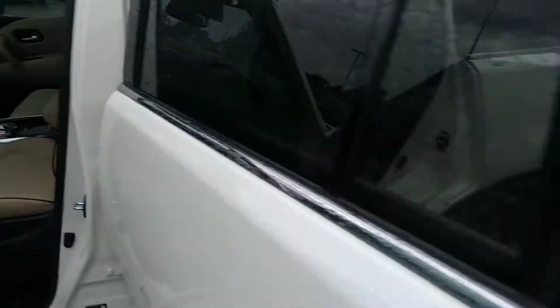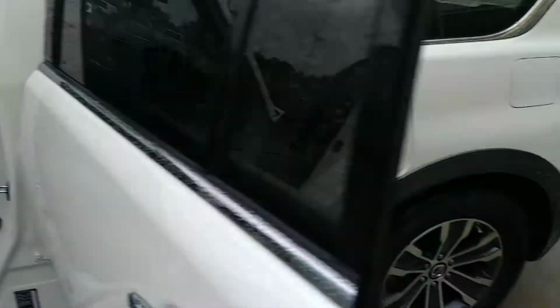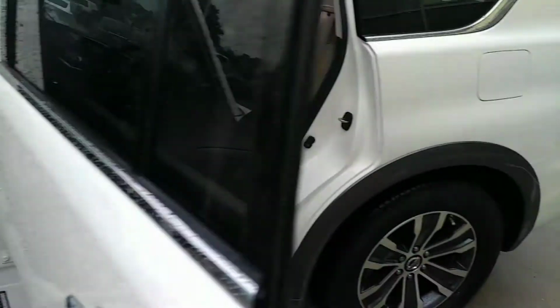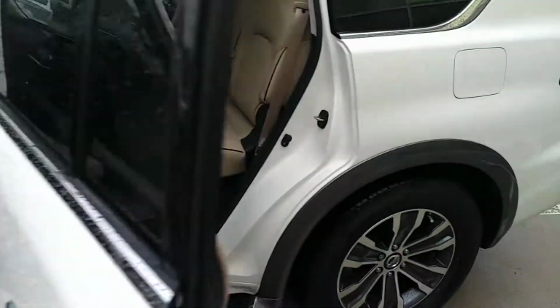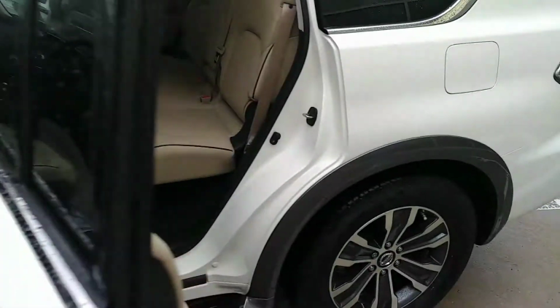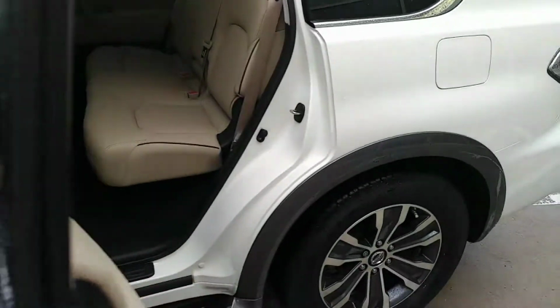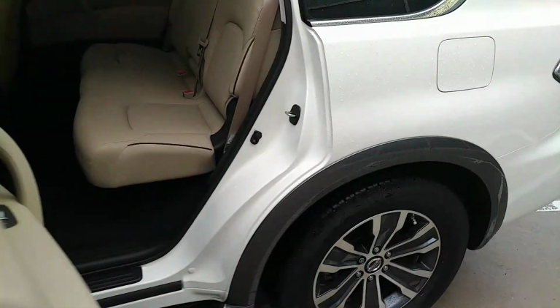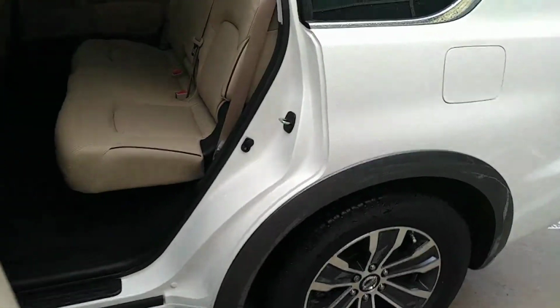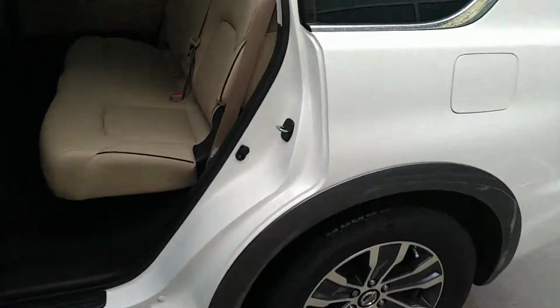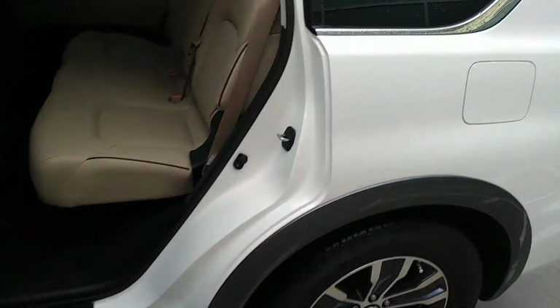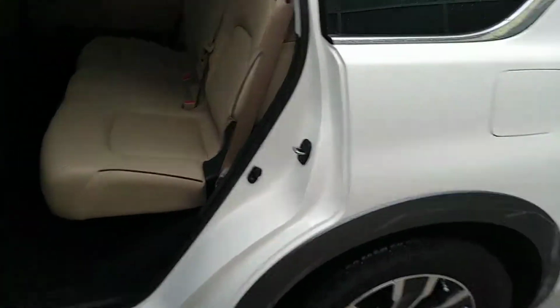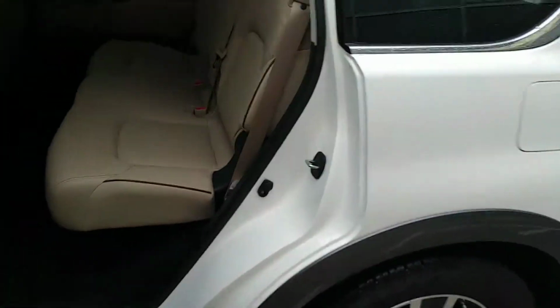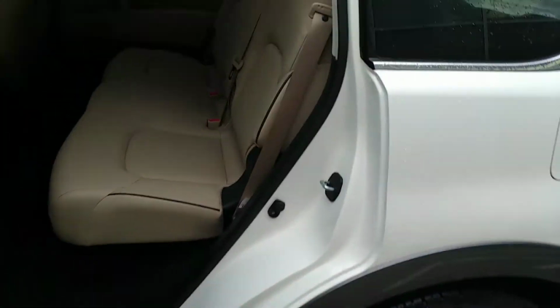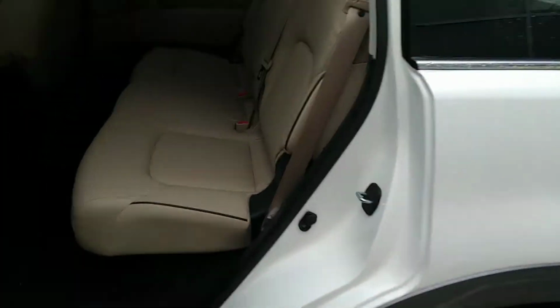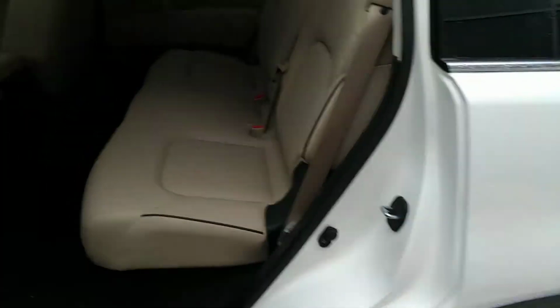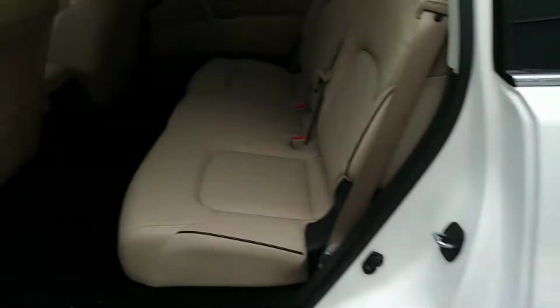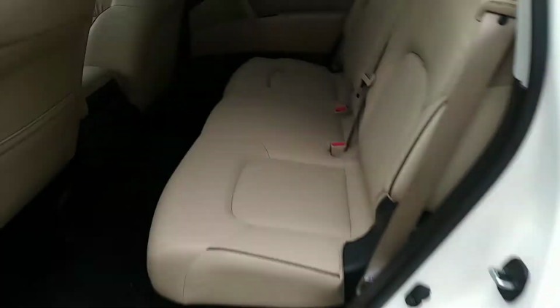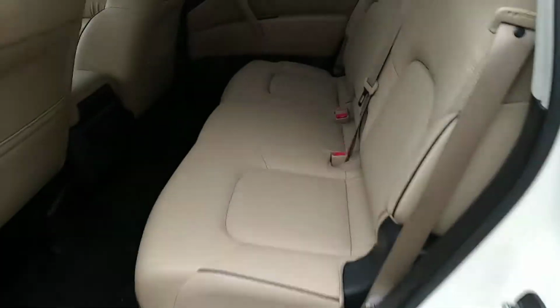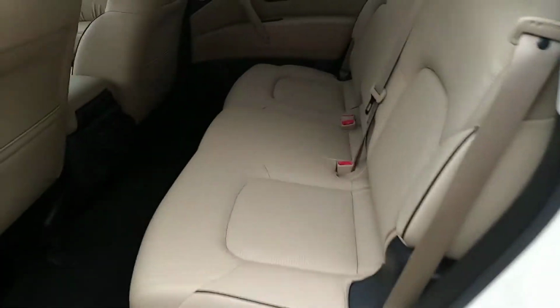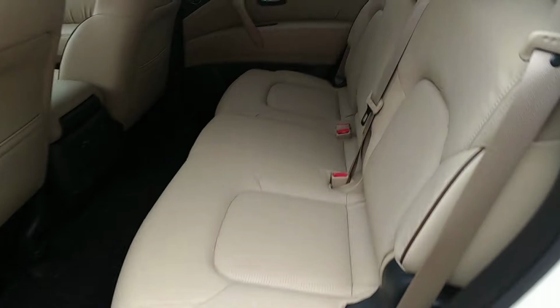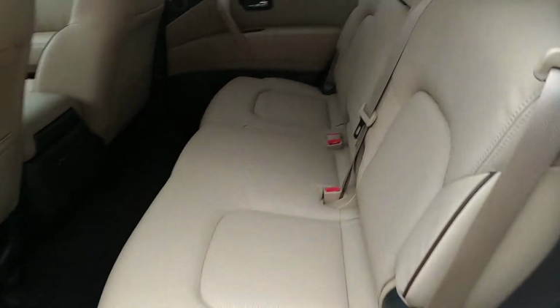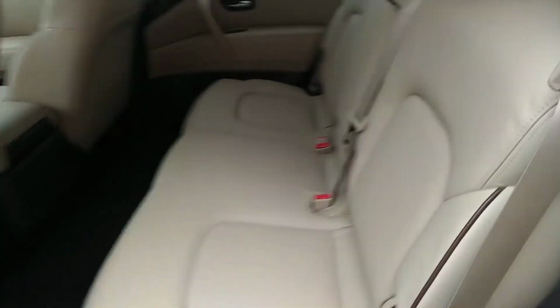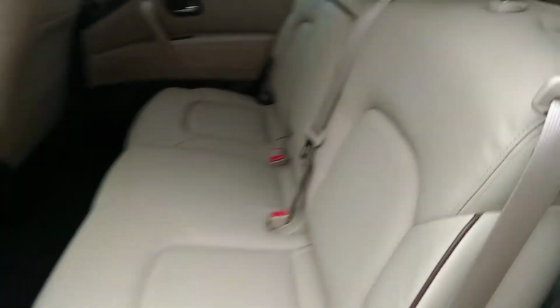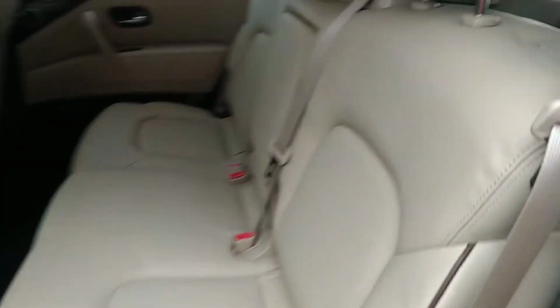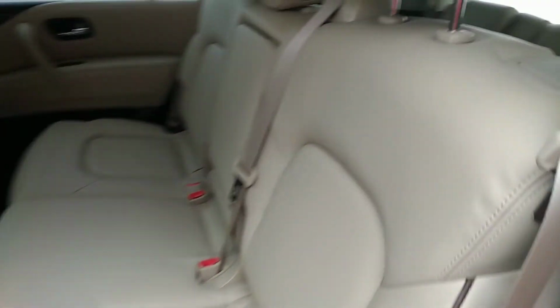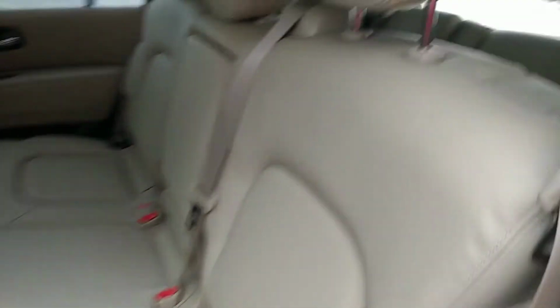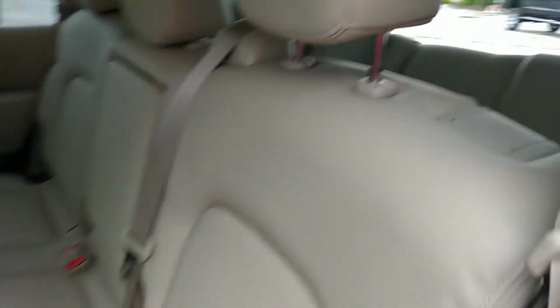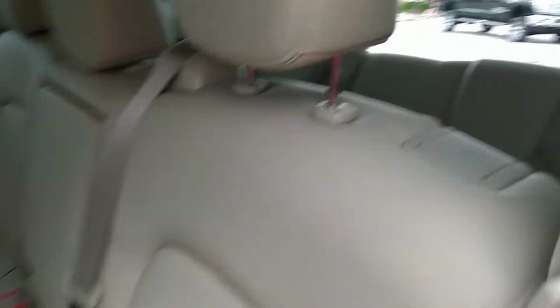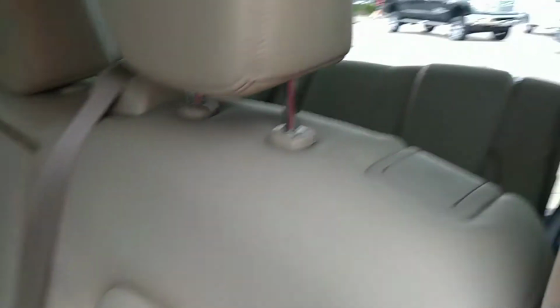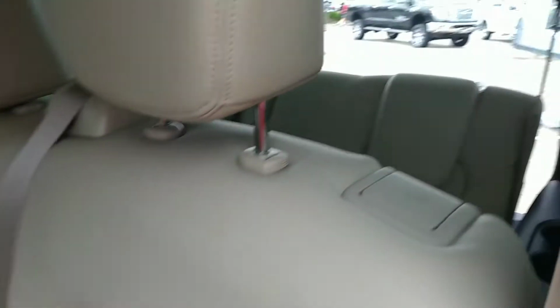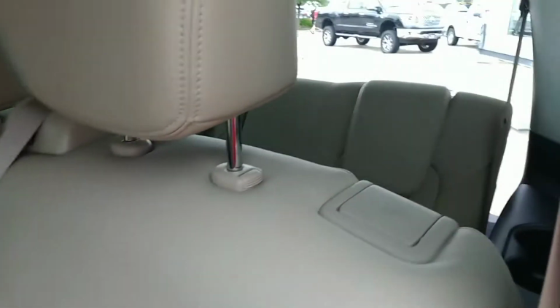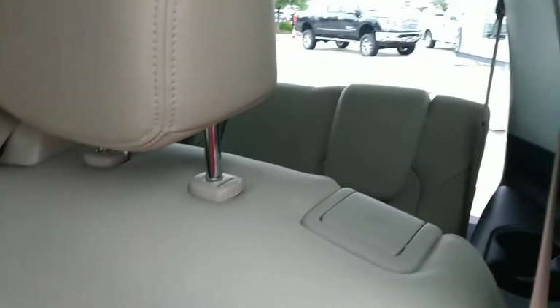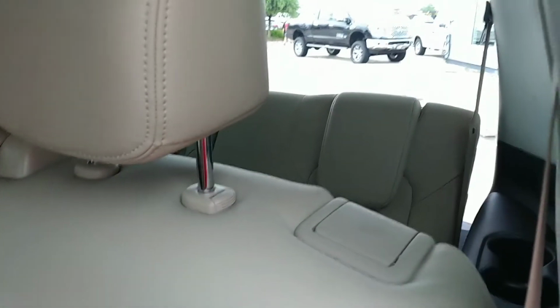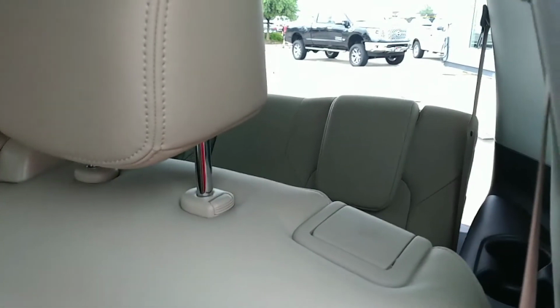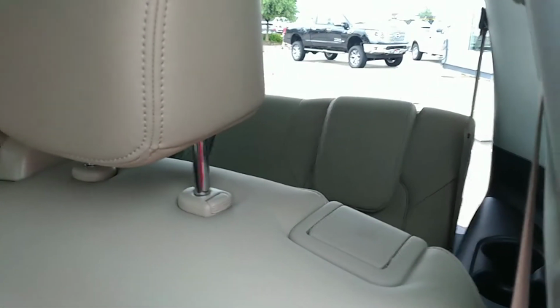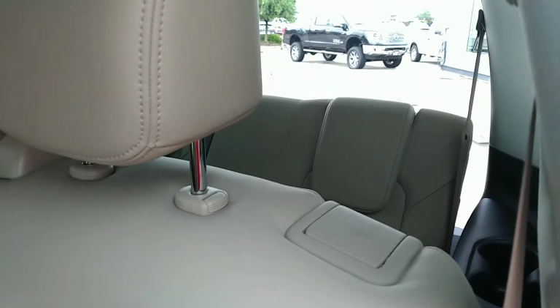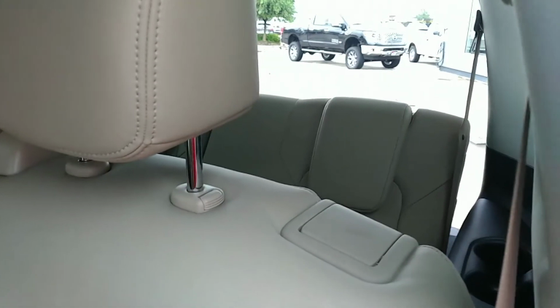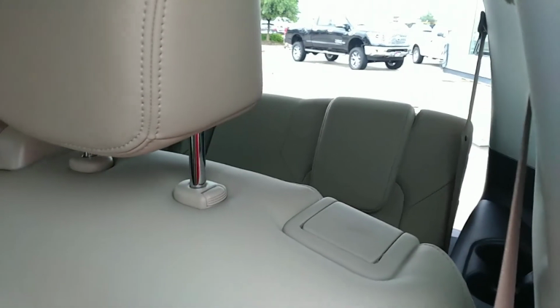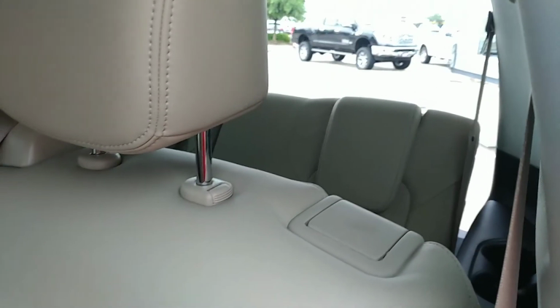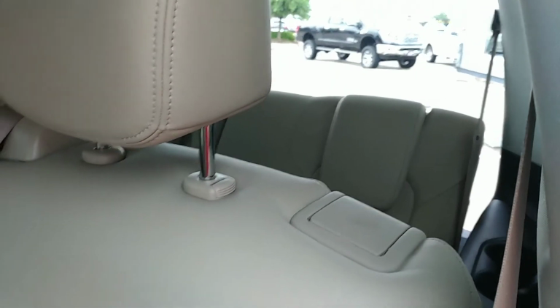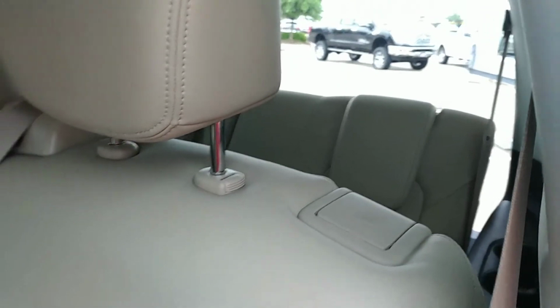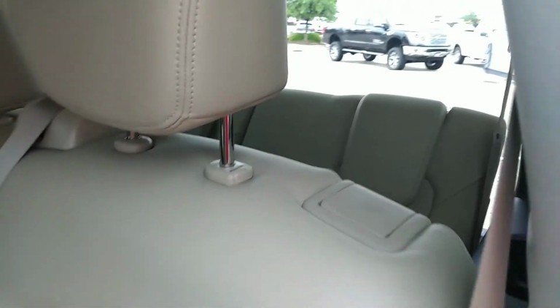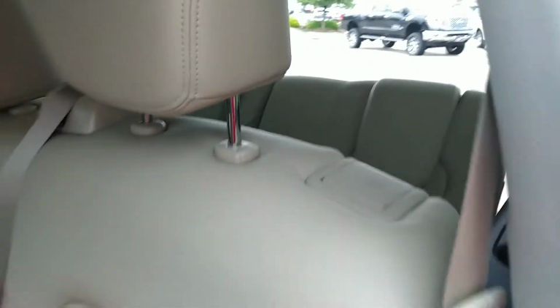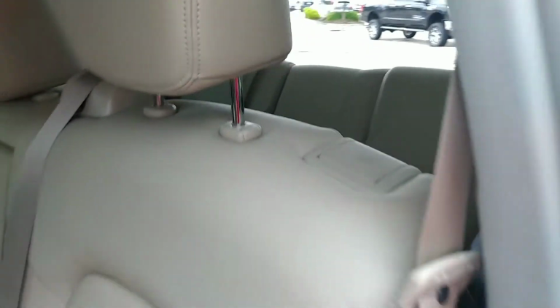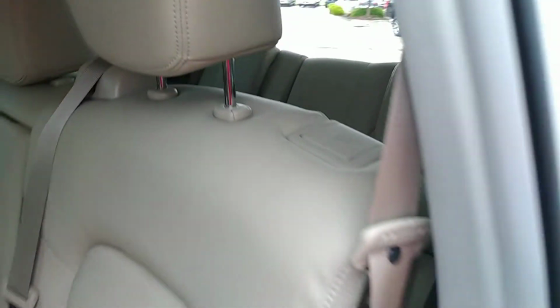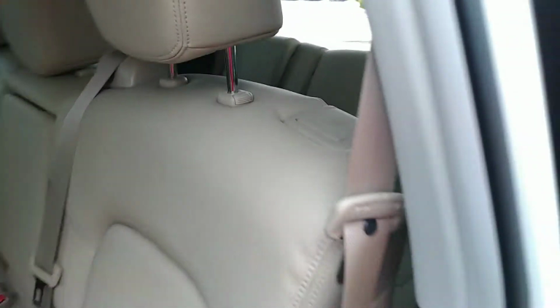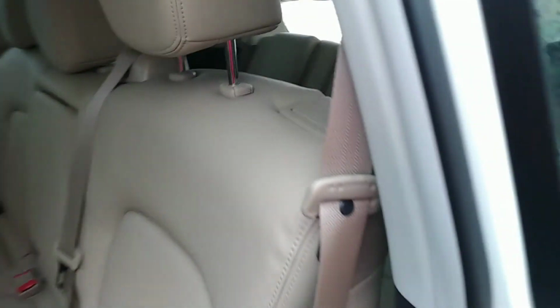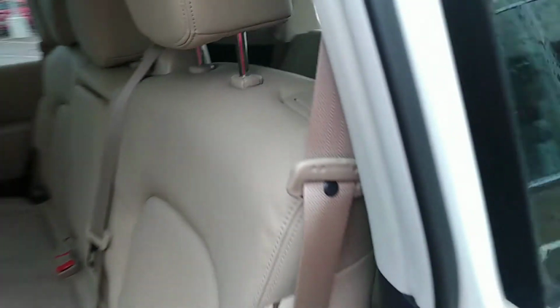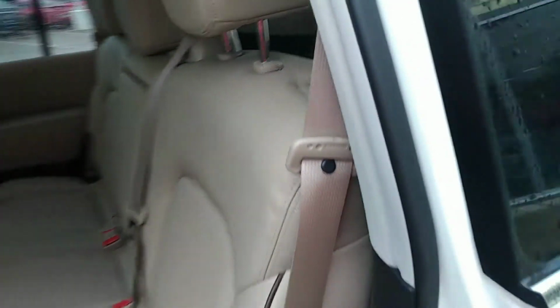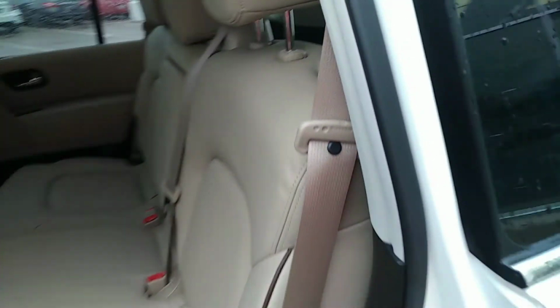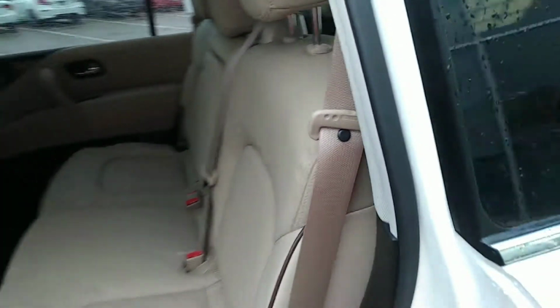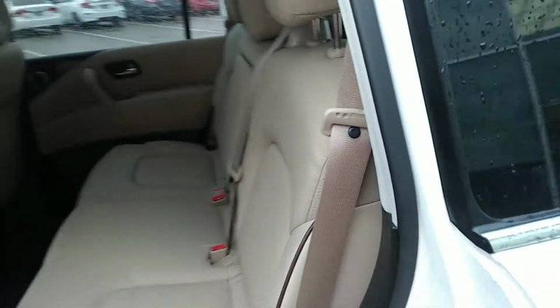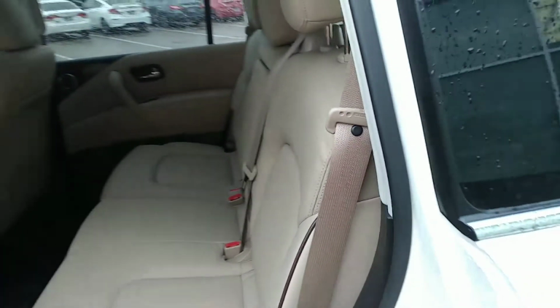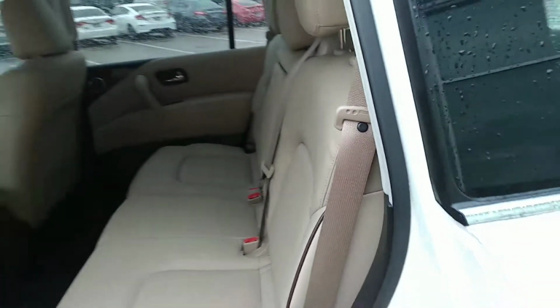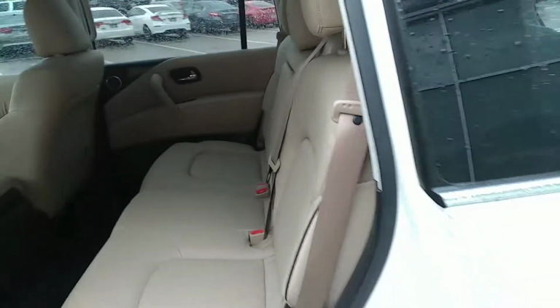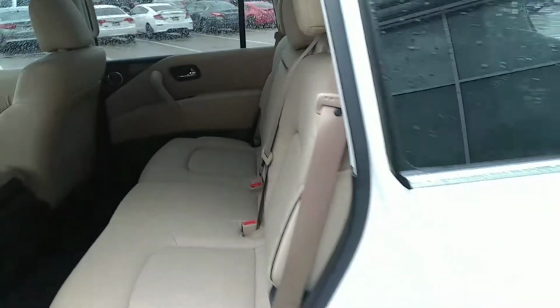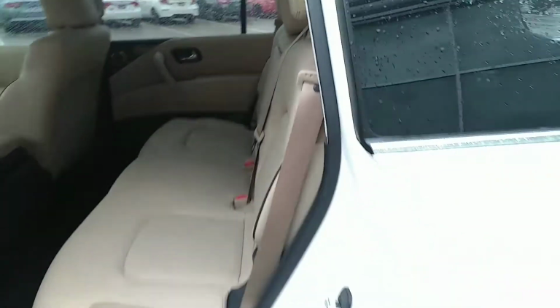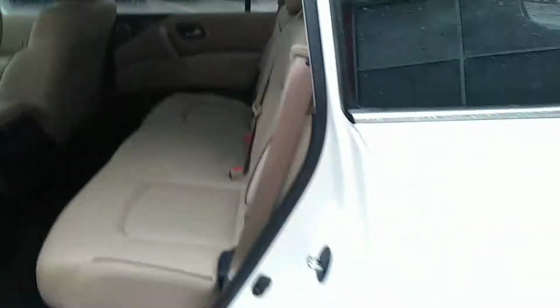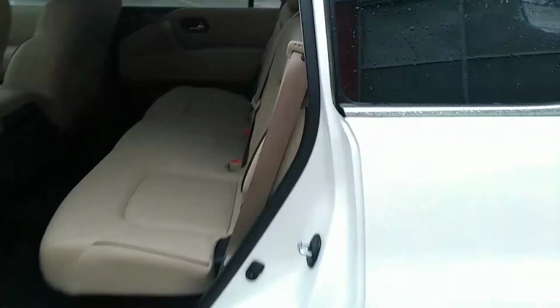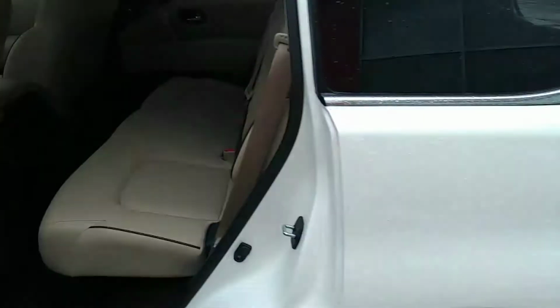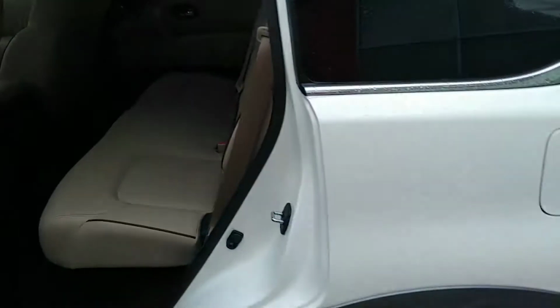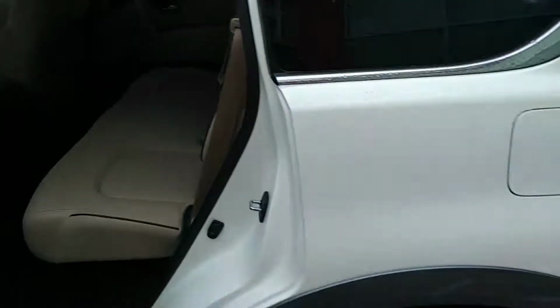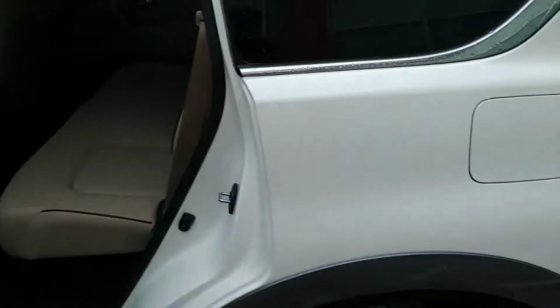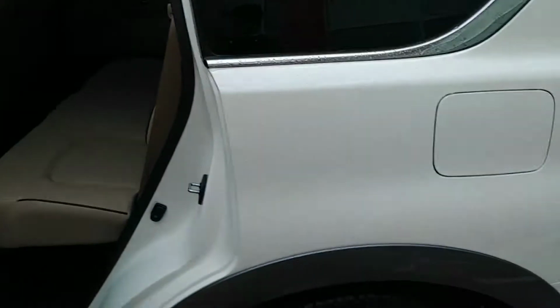Step around this side right here — you do have the second row as well as the third row seating back here, and a power liftgate.